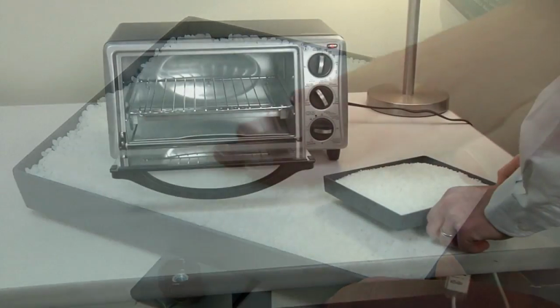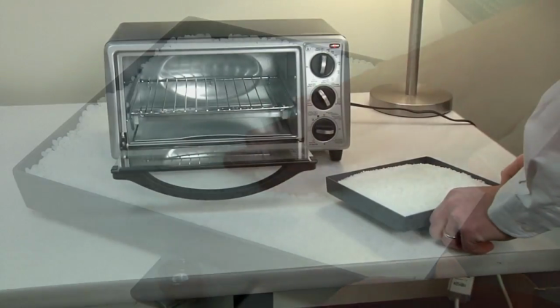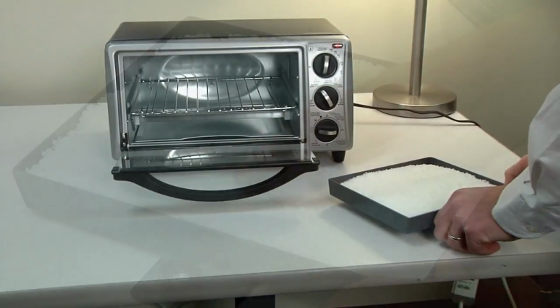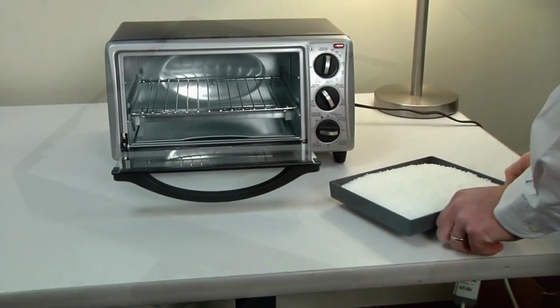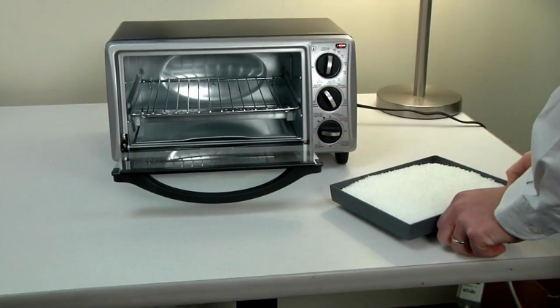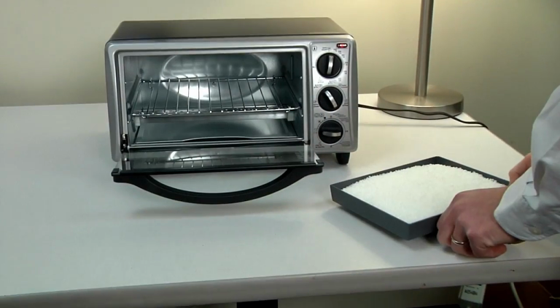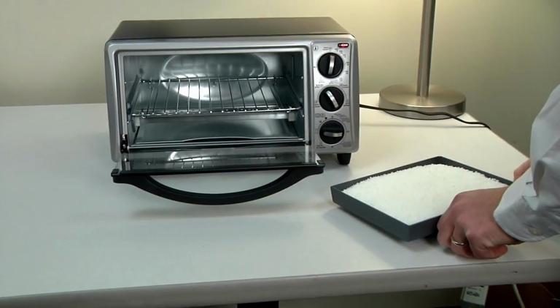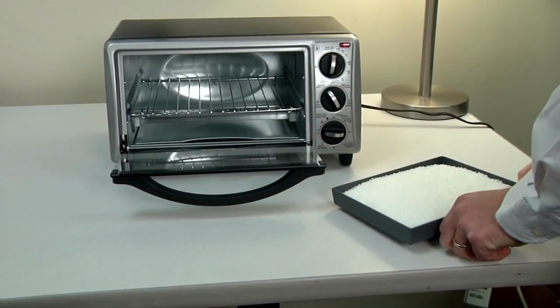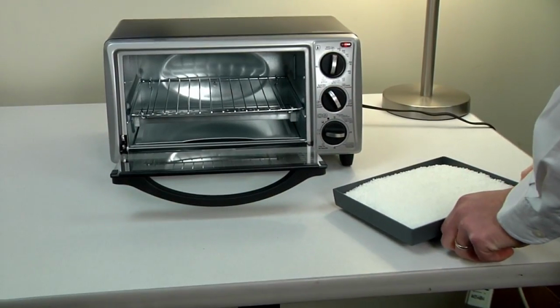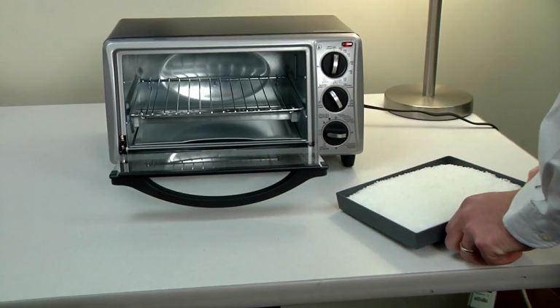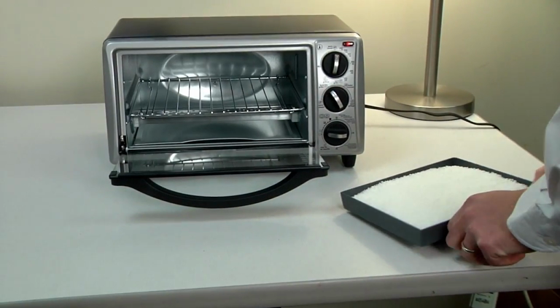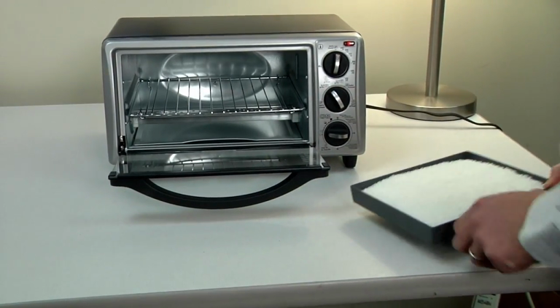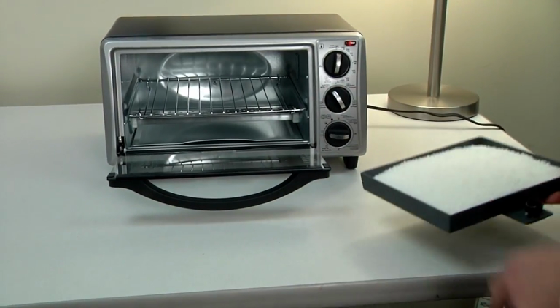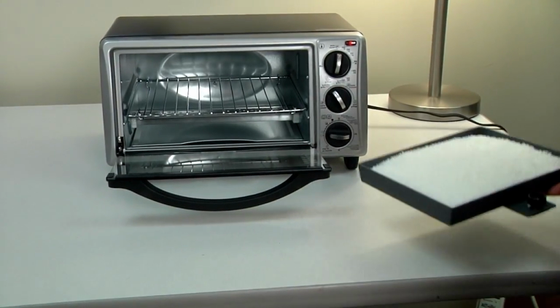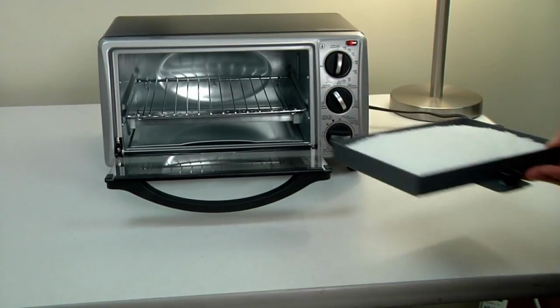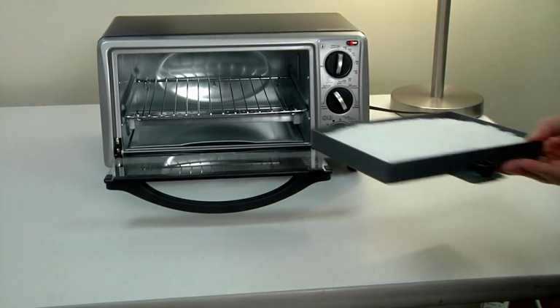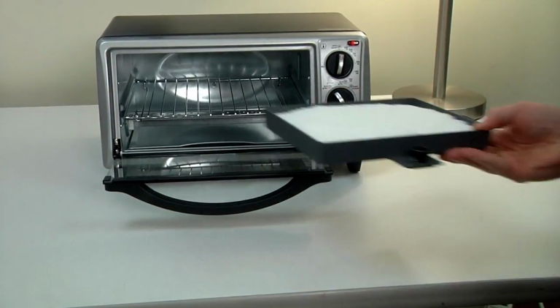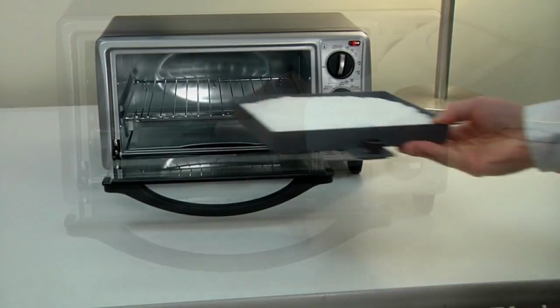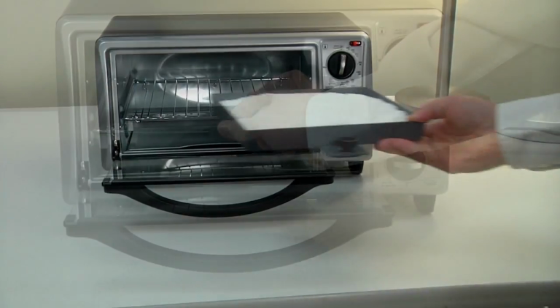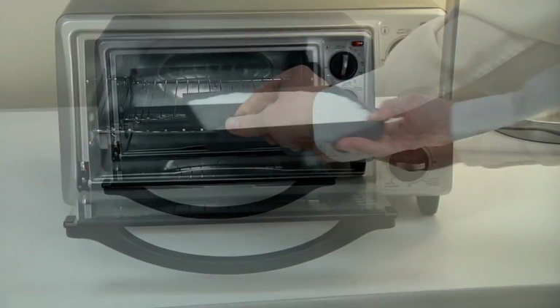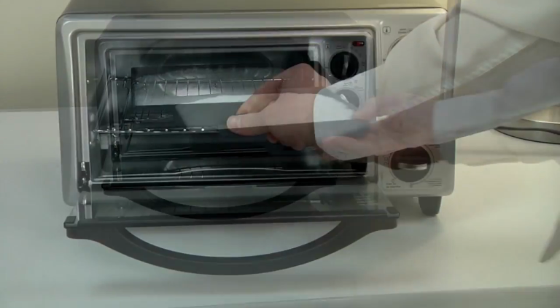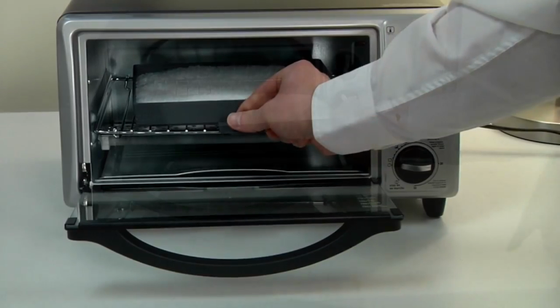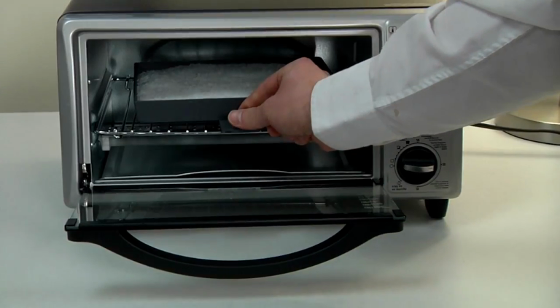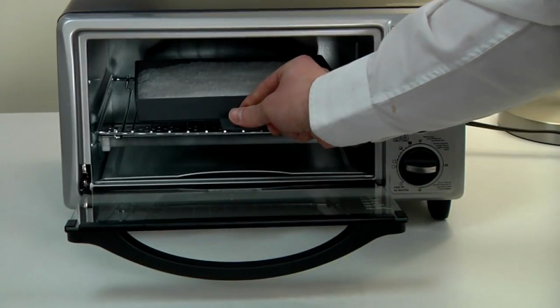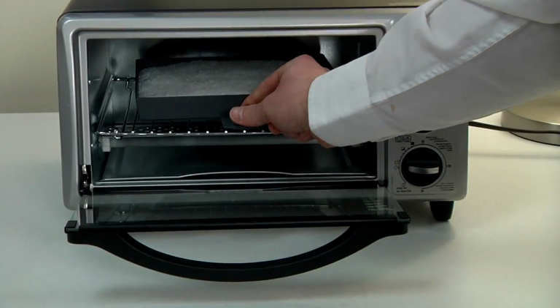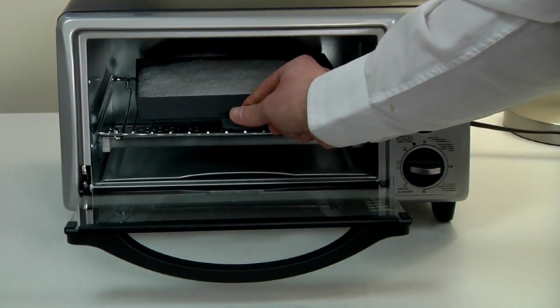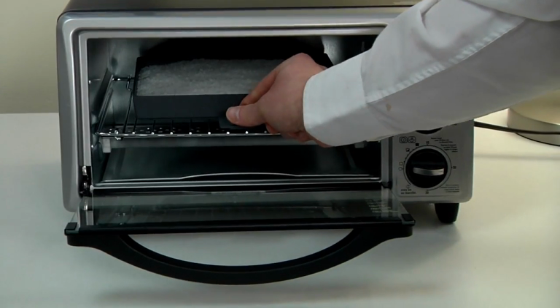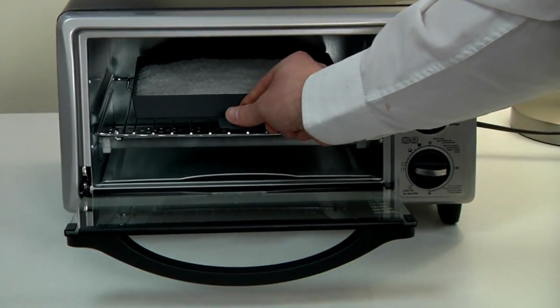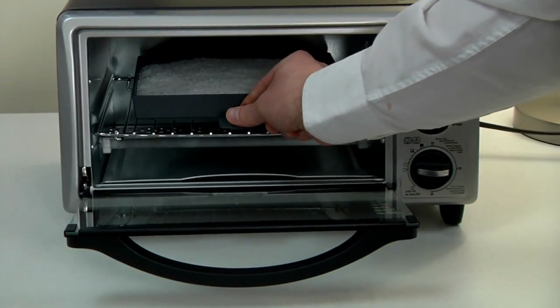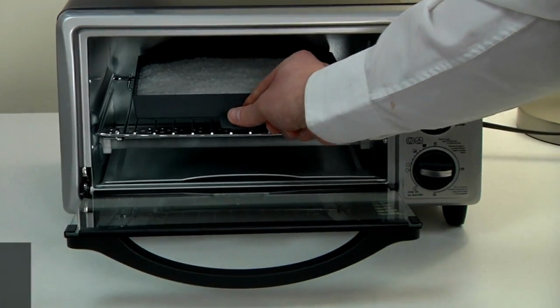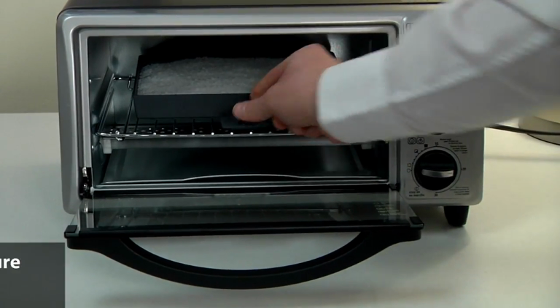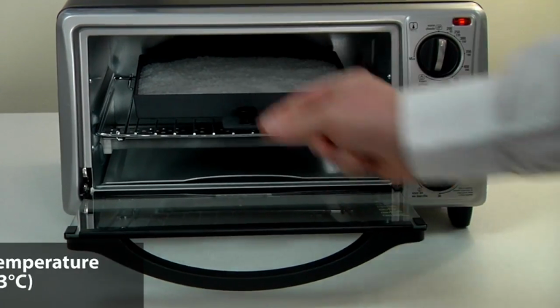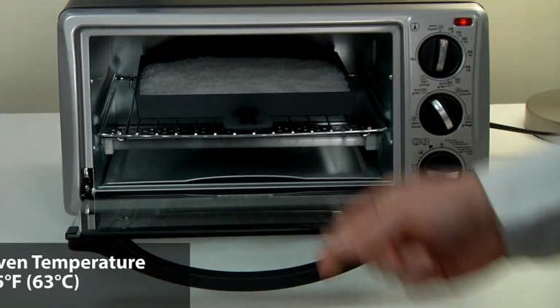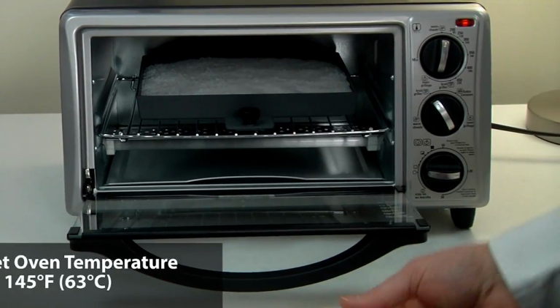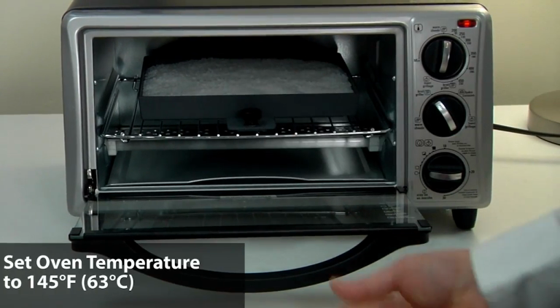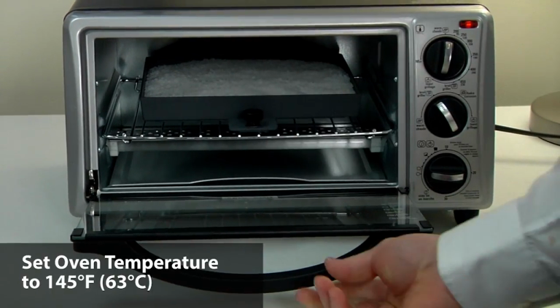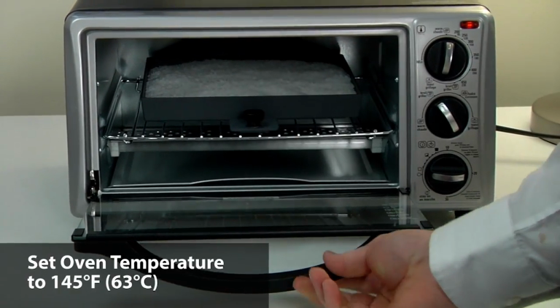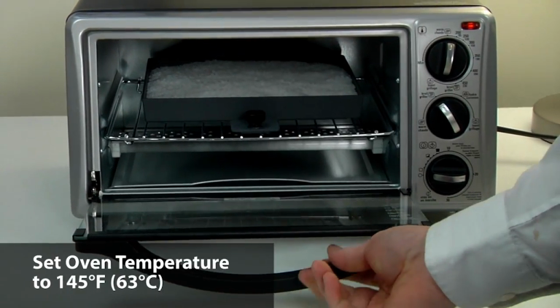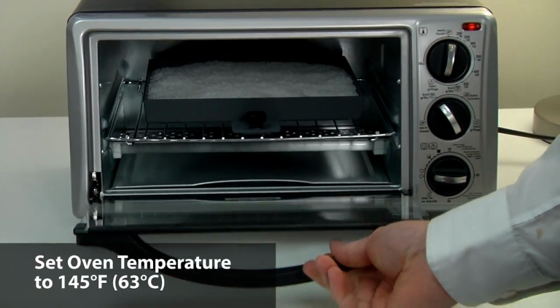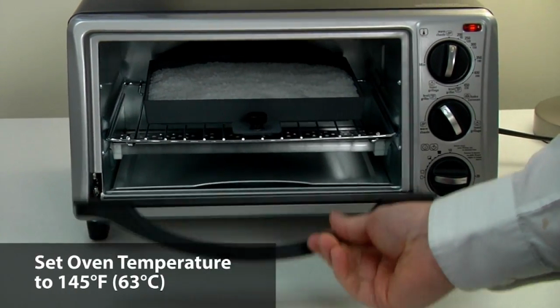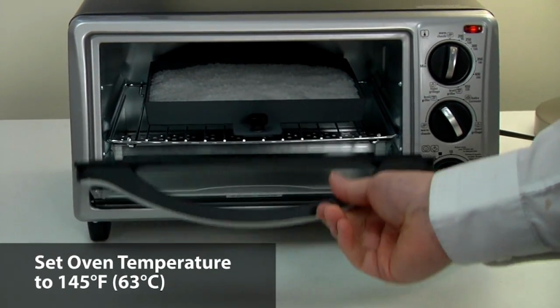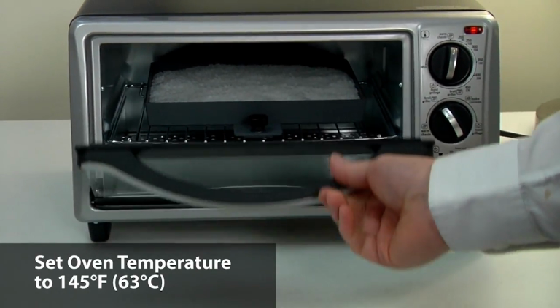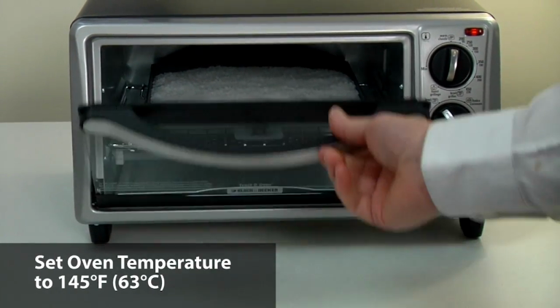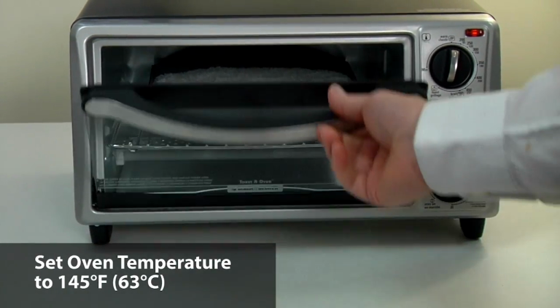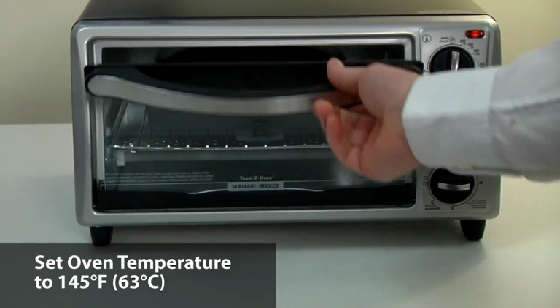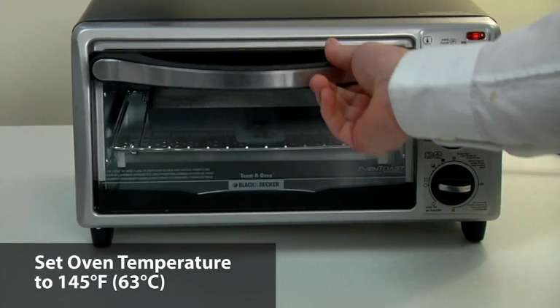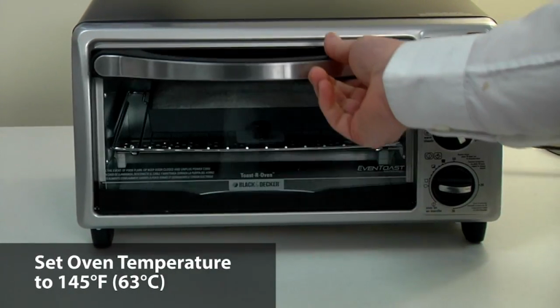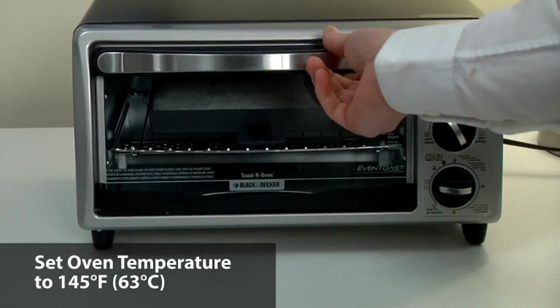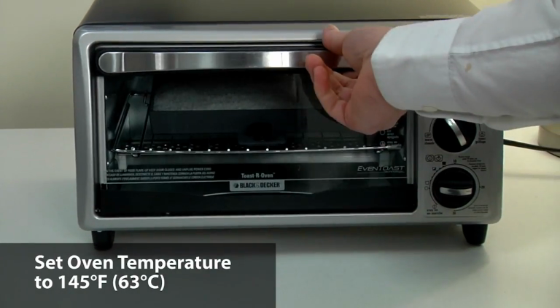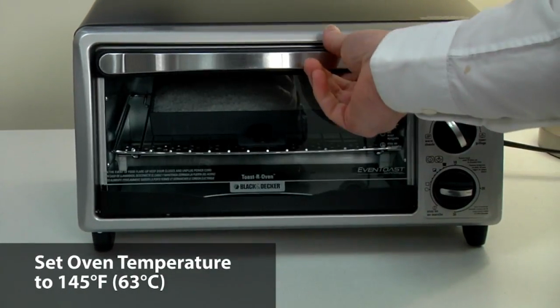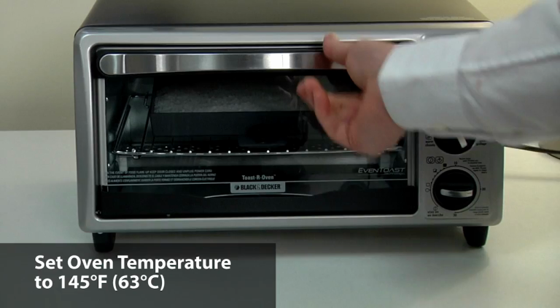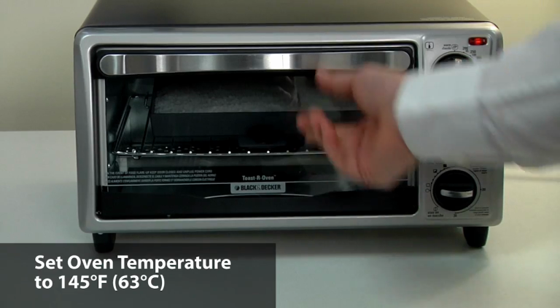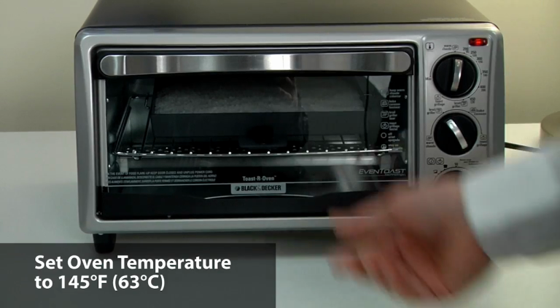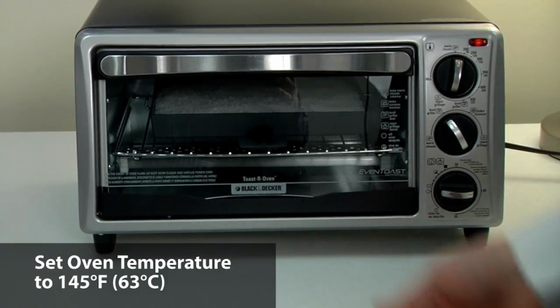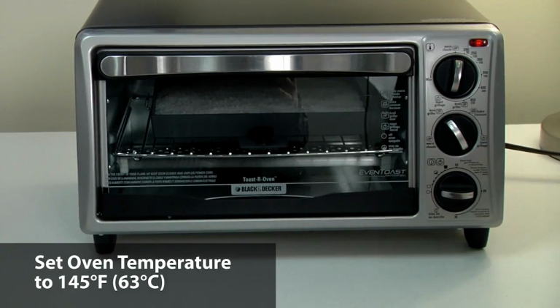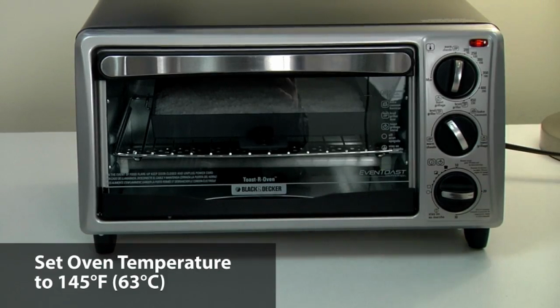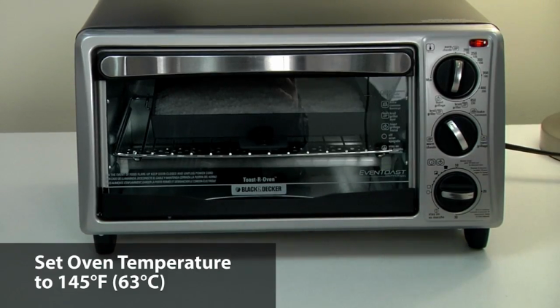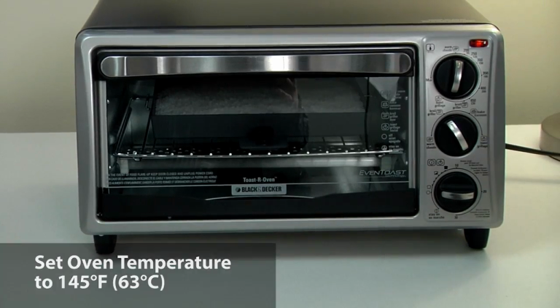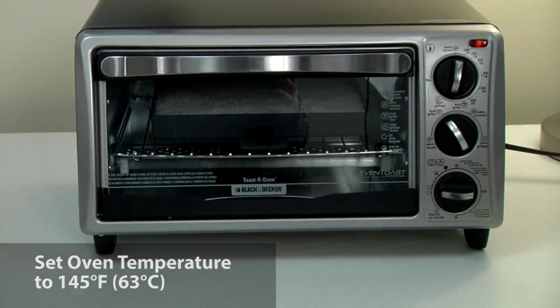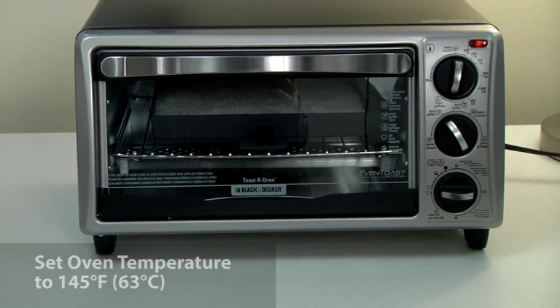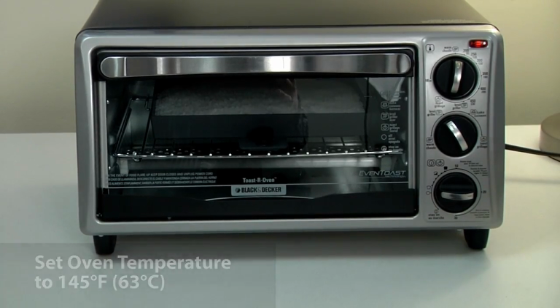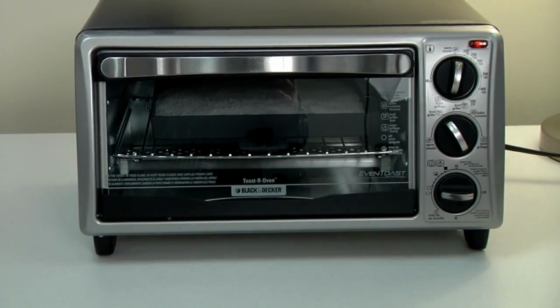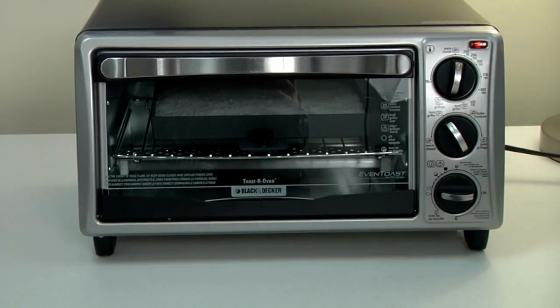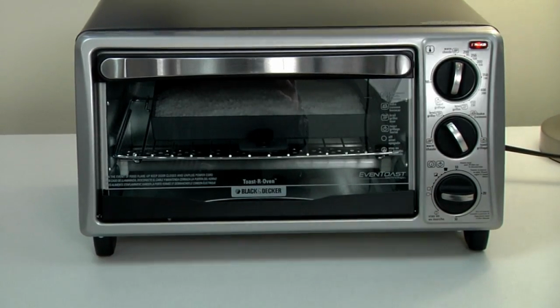Place the tray in an oven. Bake for up to two hours, or until the molding compound pellets have melted together and turned clear.